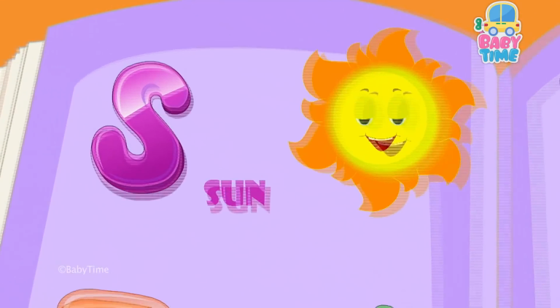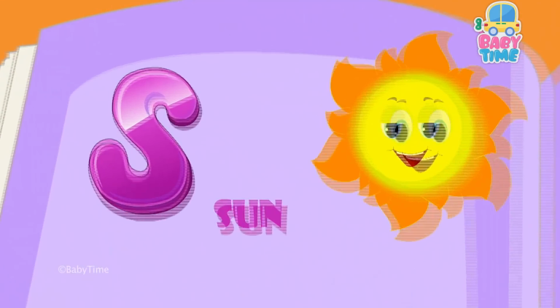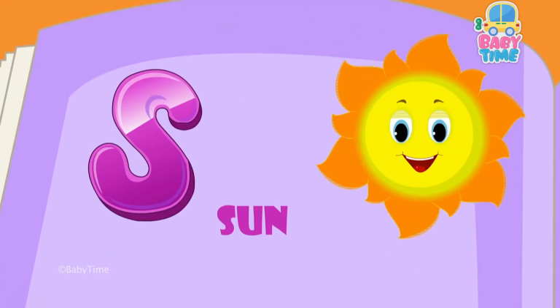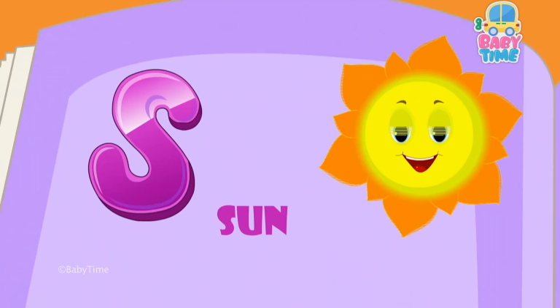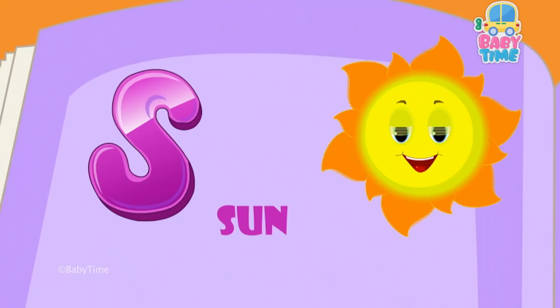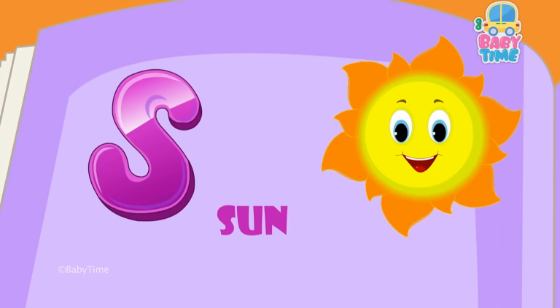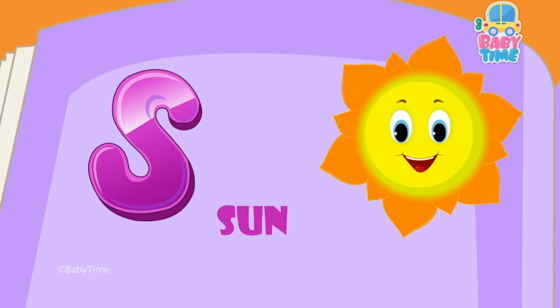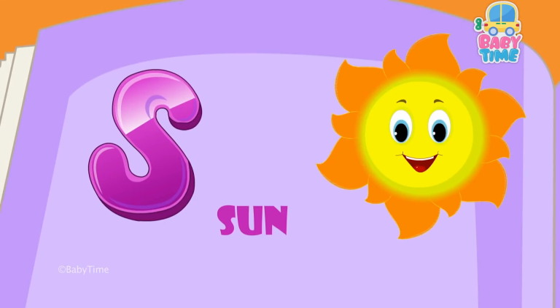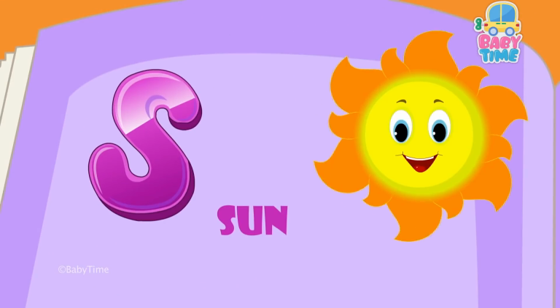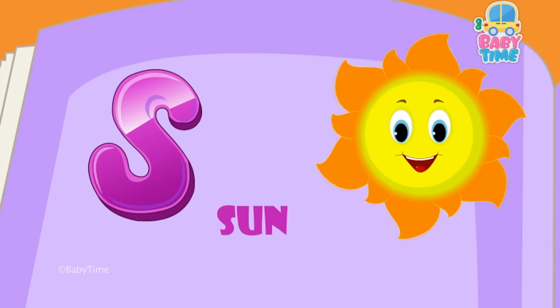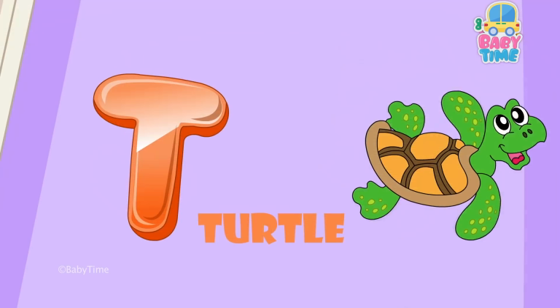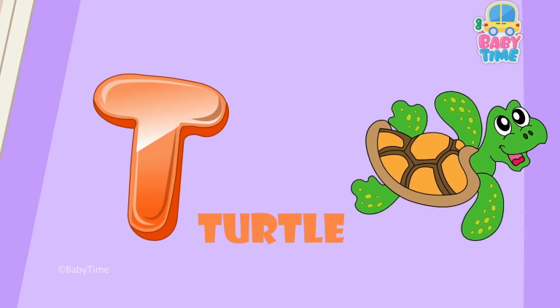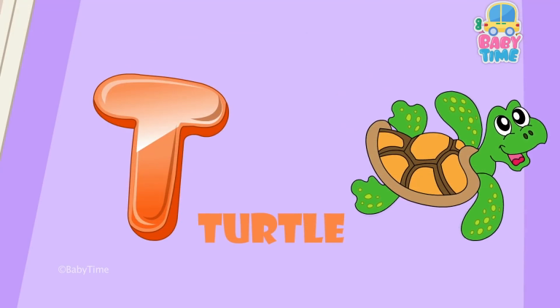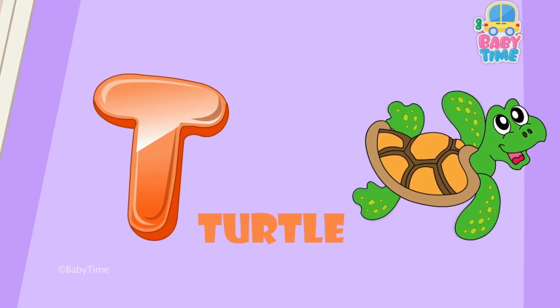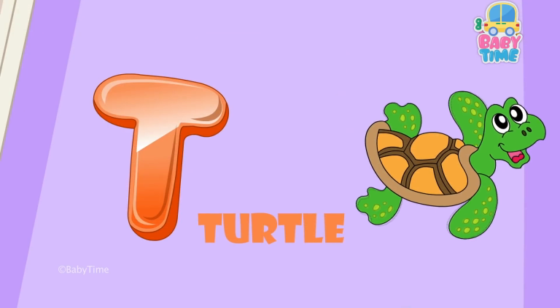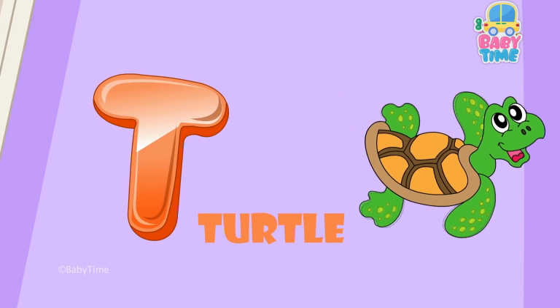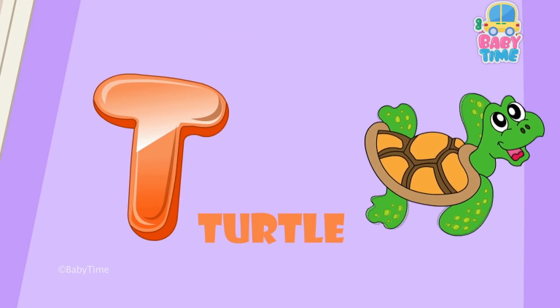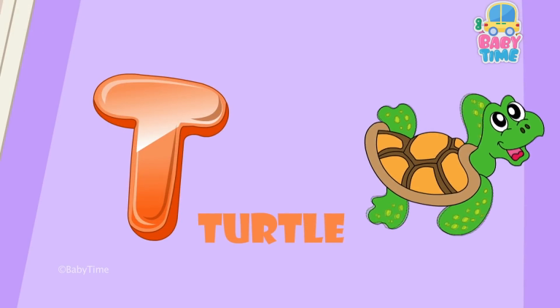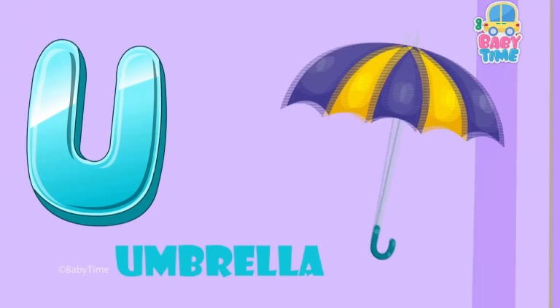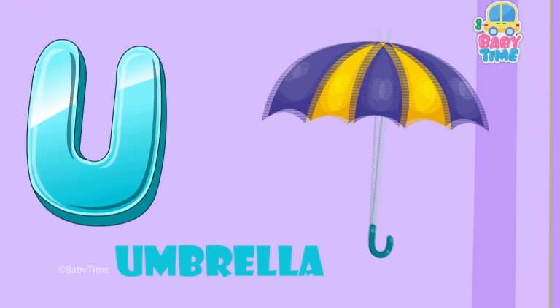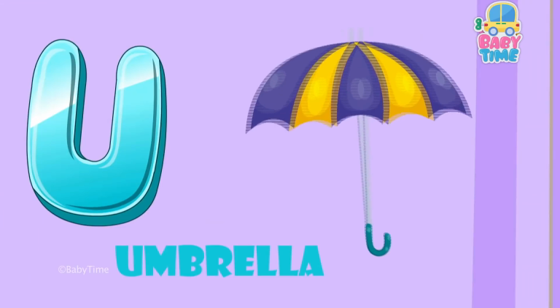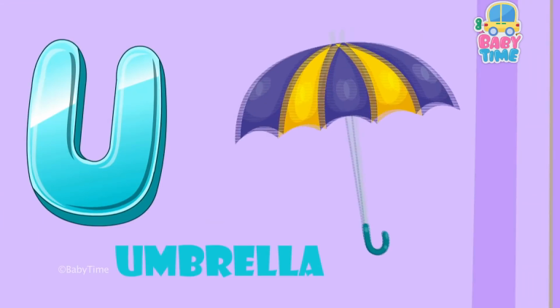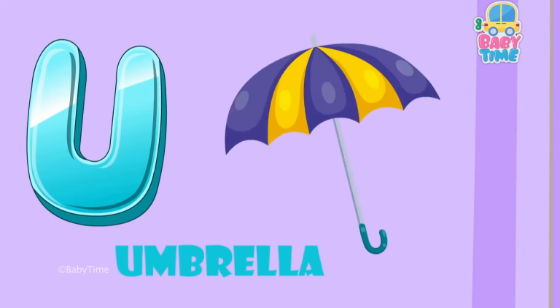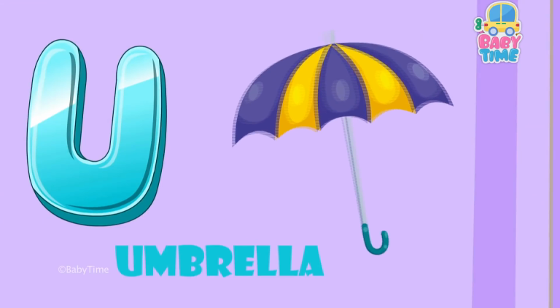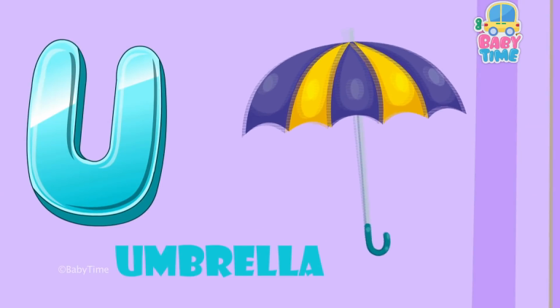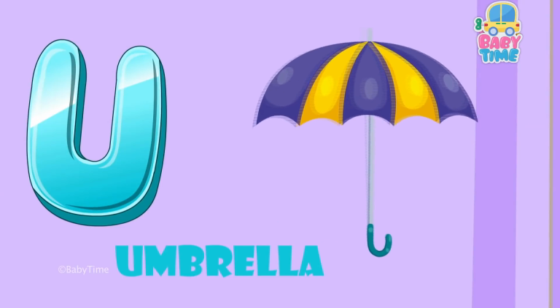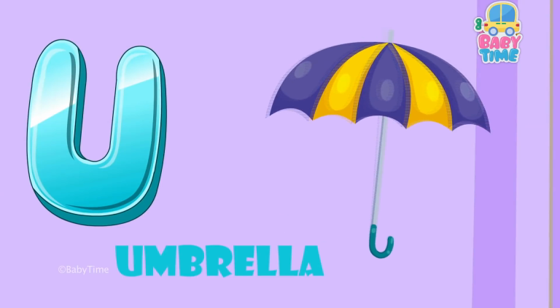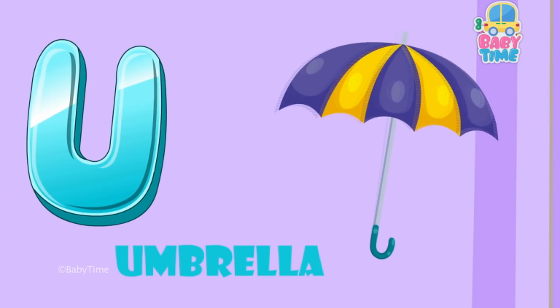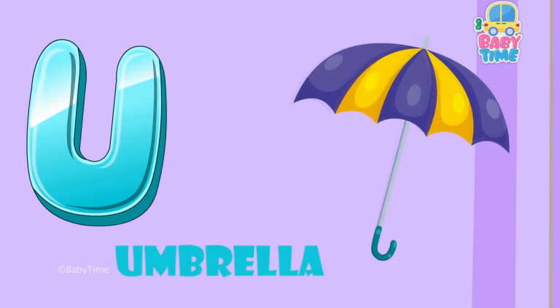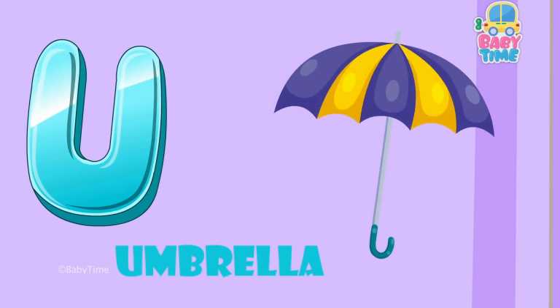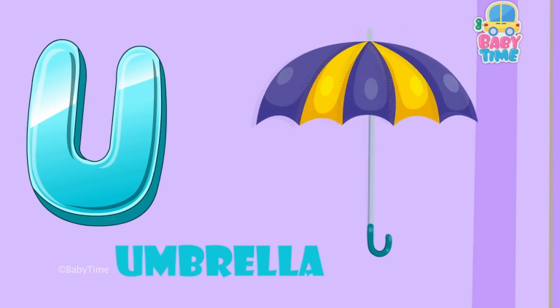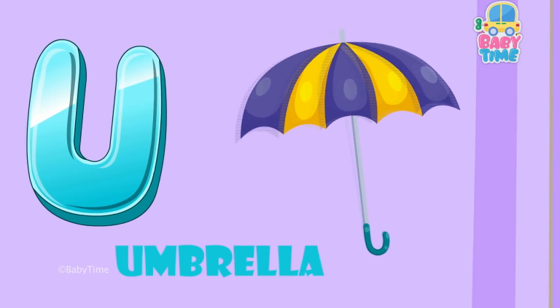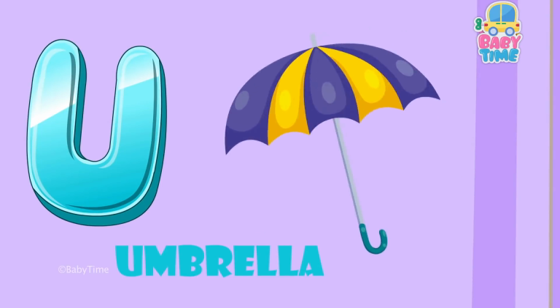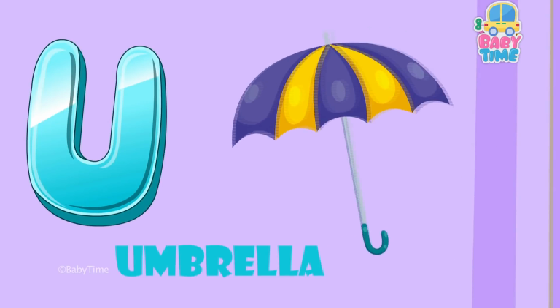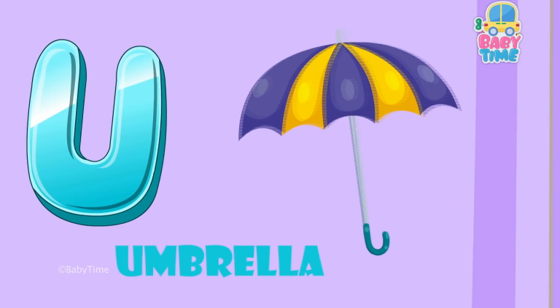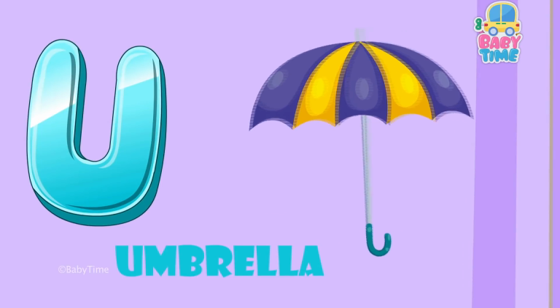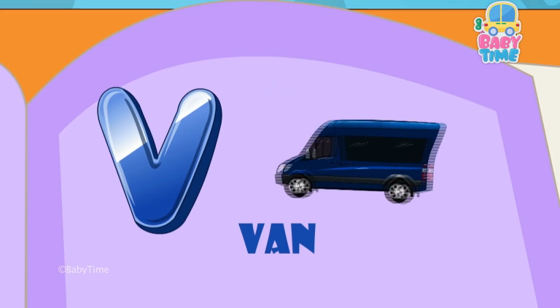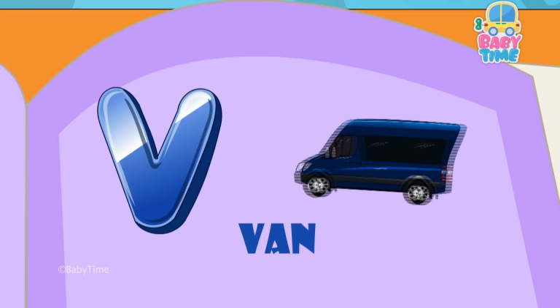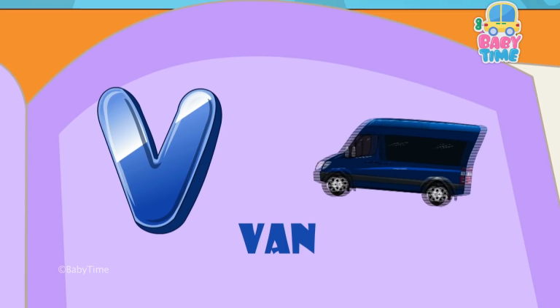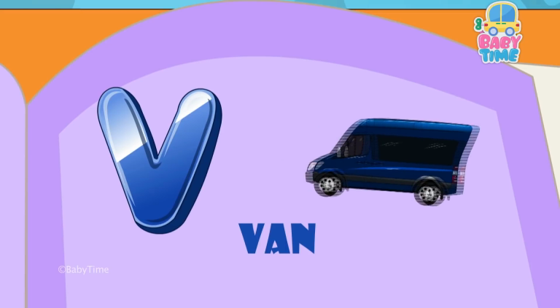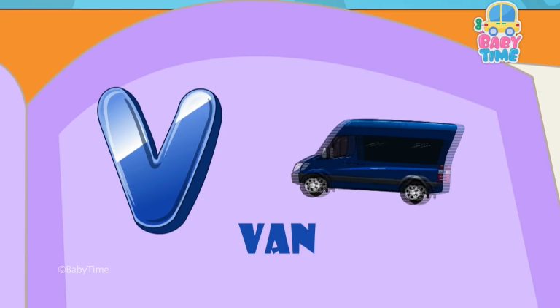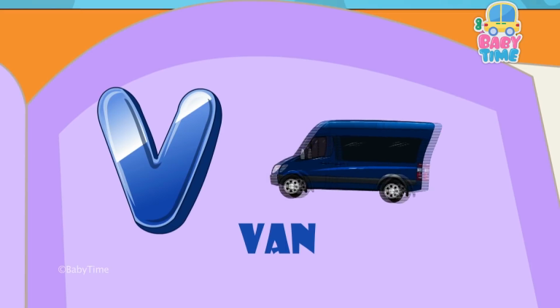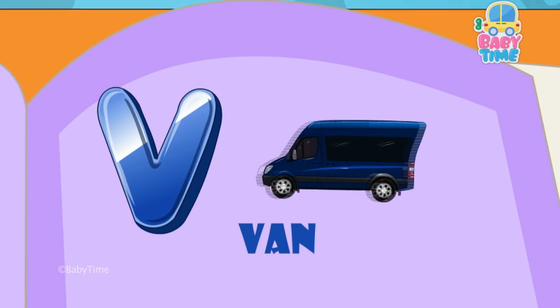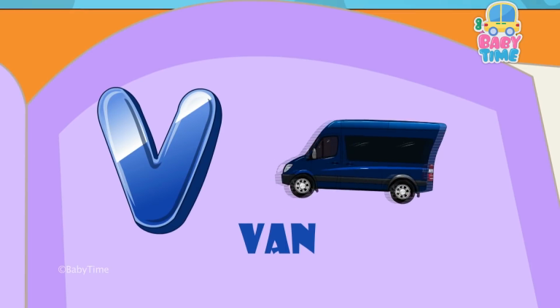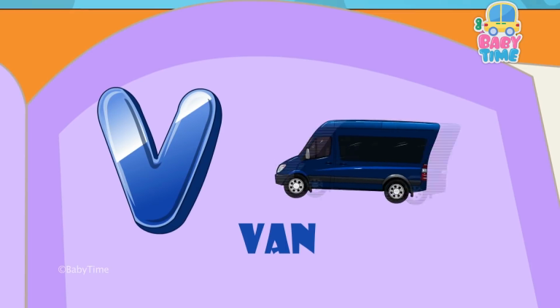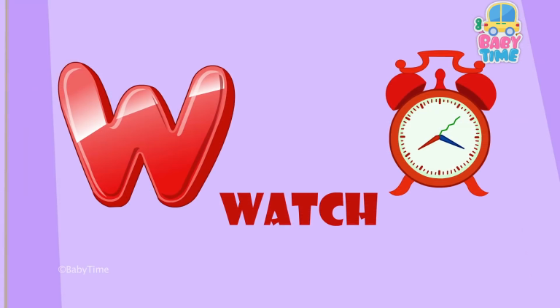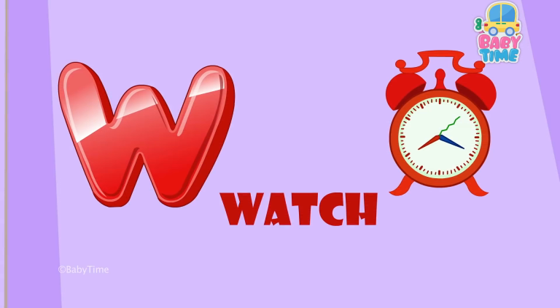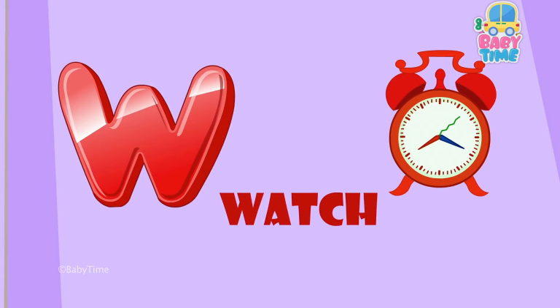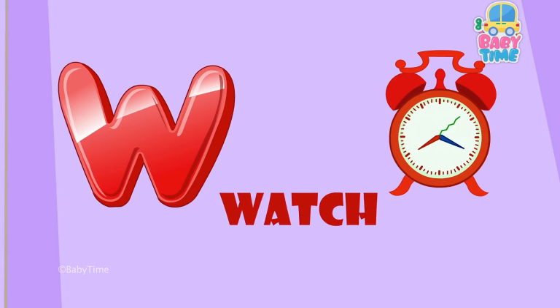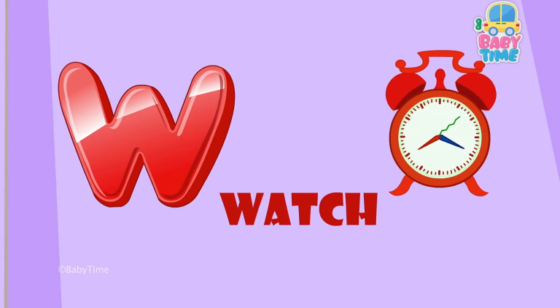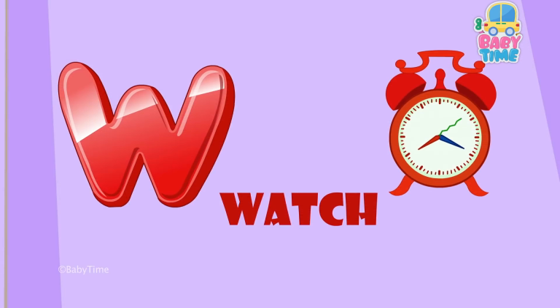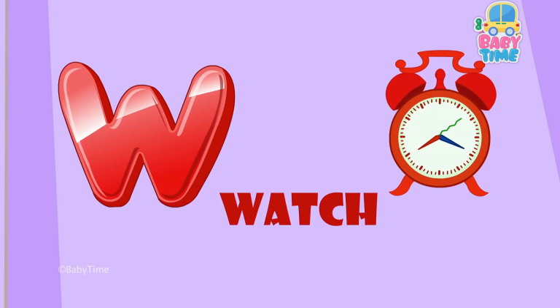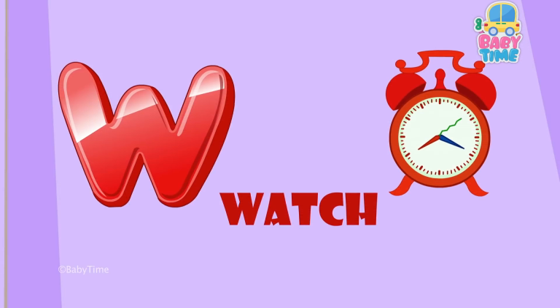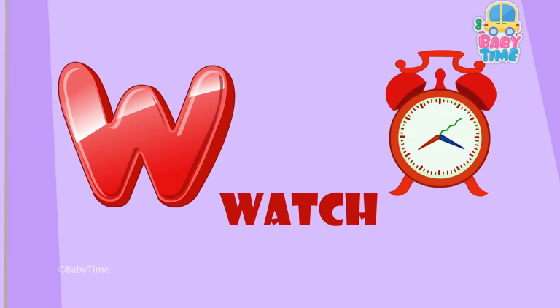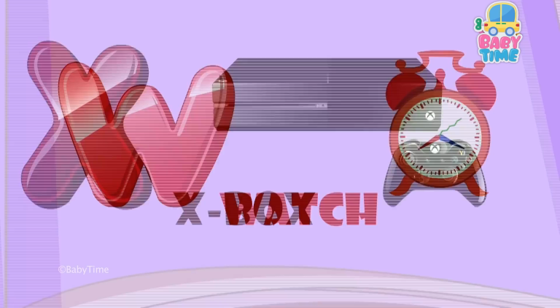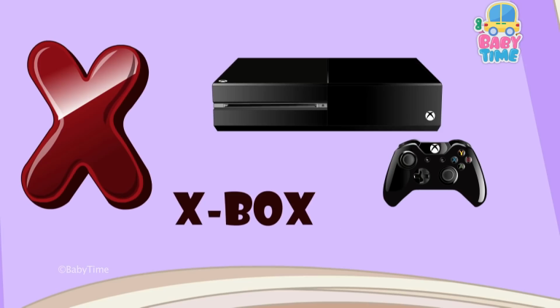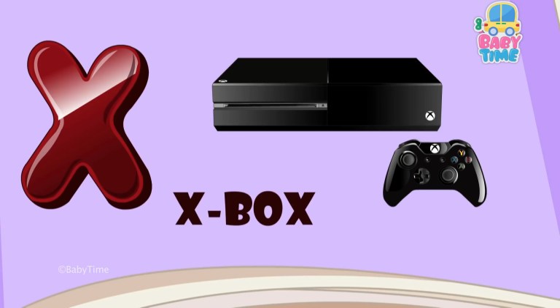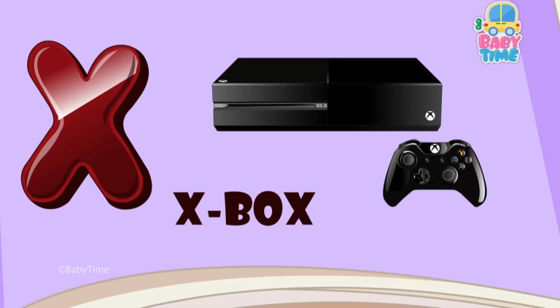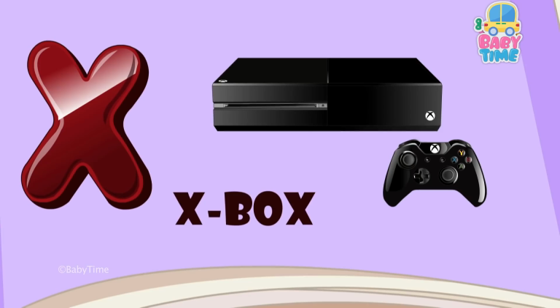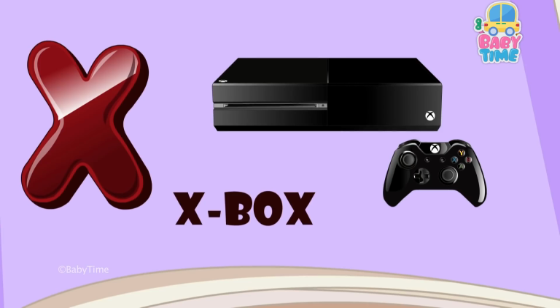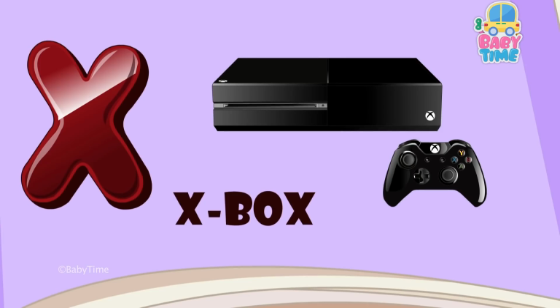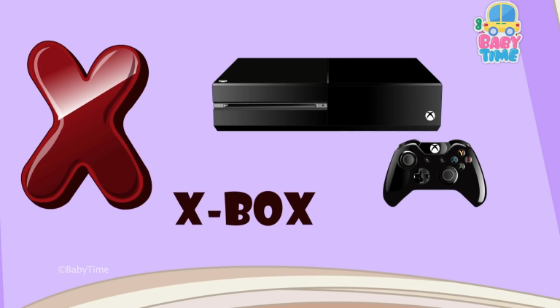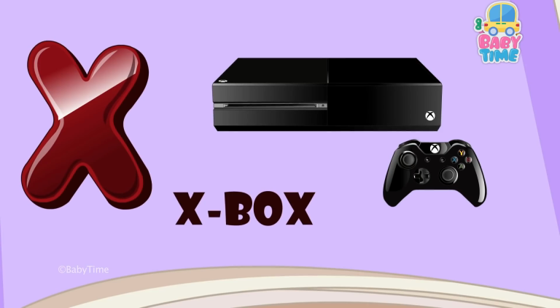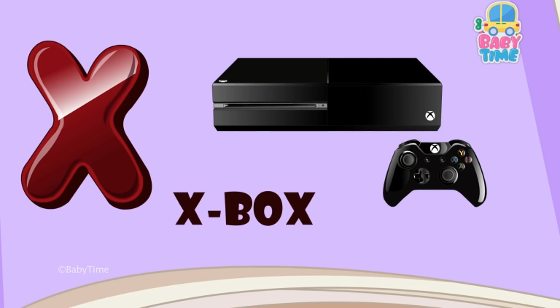S for sun, T for turtle, U for umbrella, V for van, W for watch, X for box.